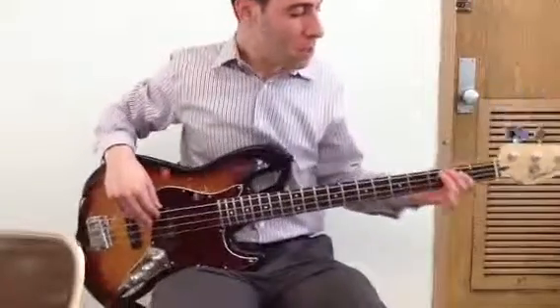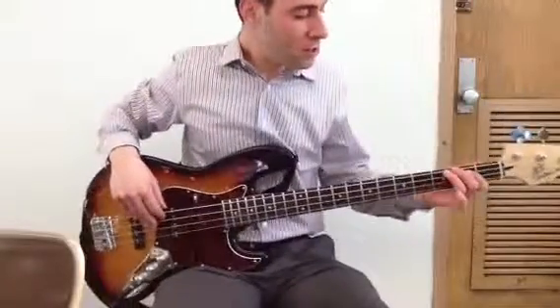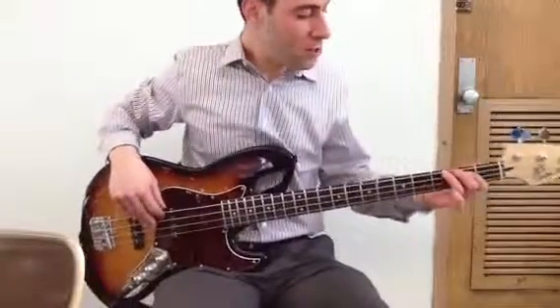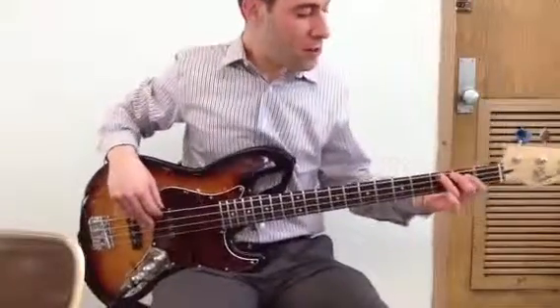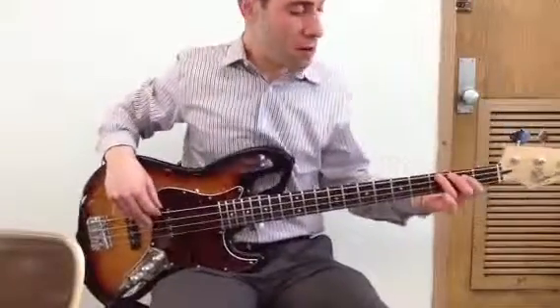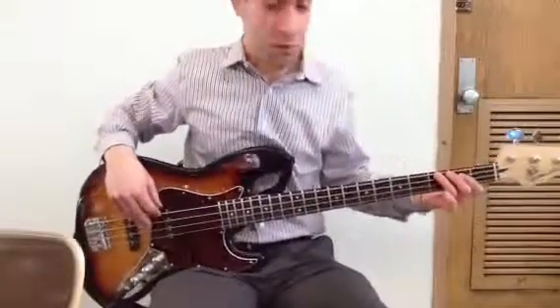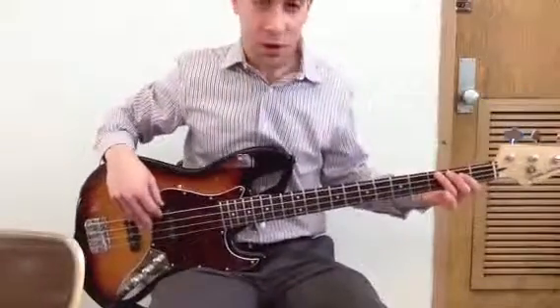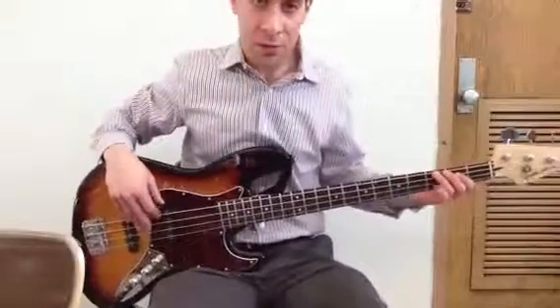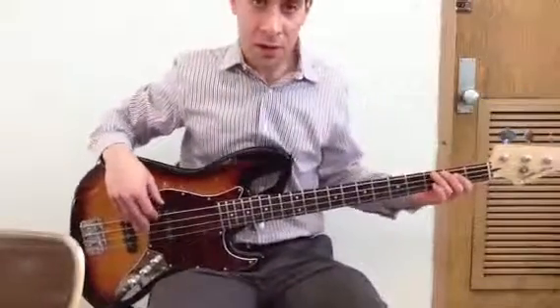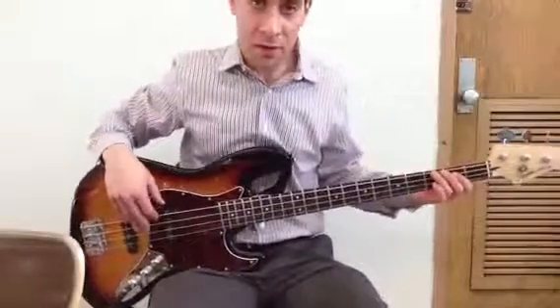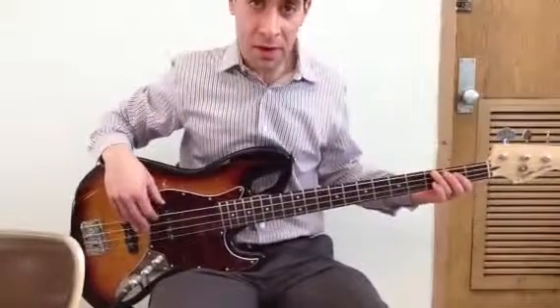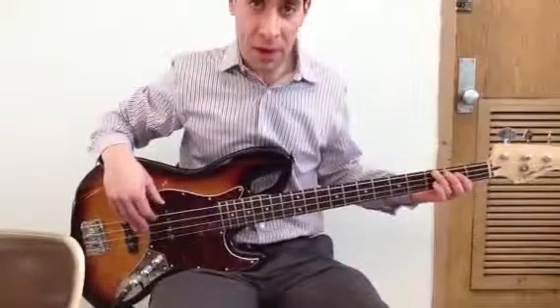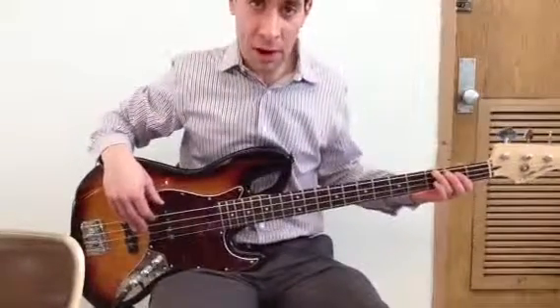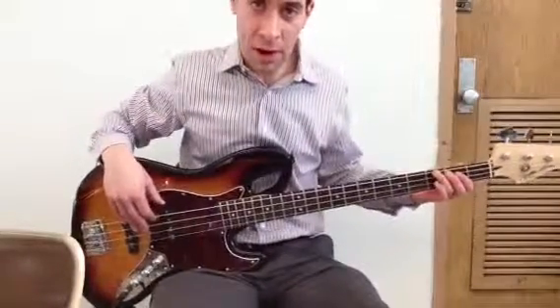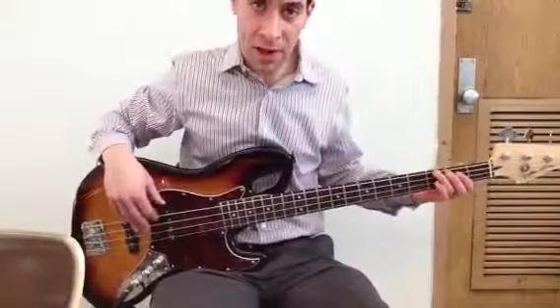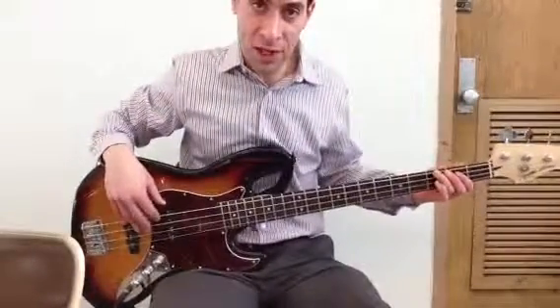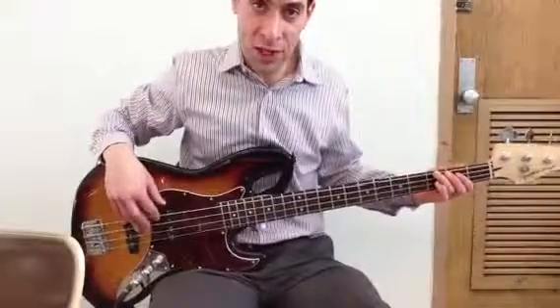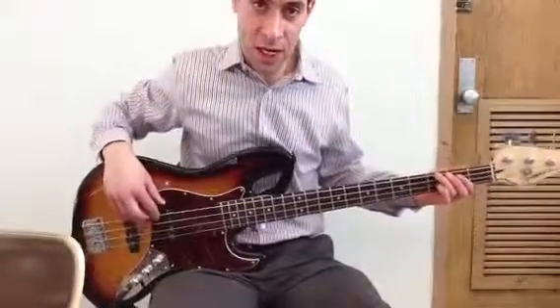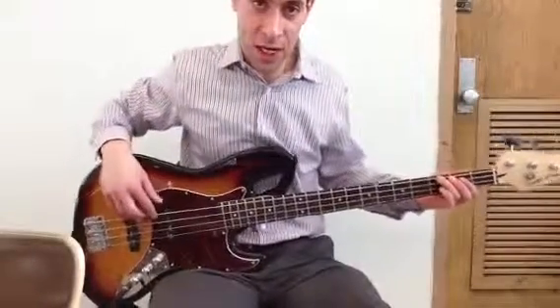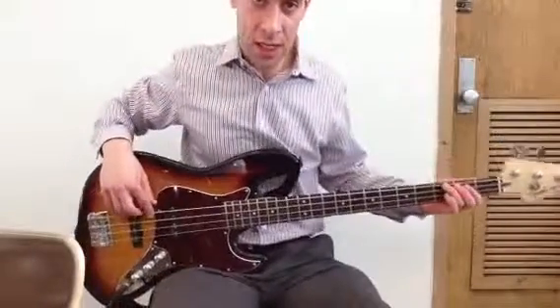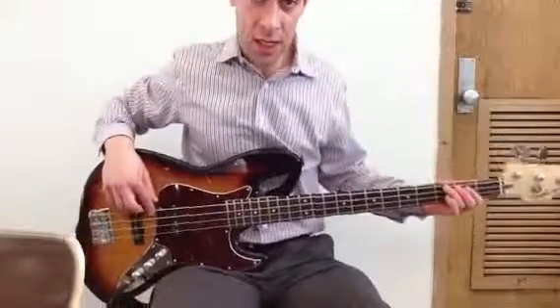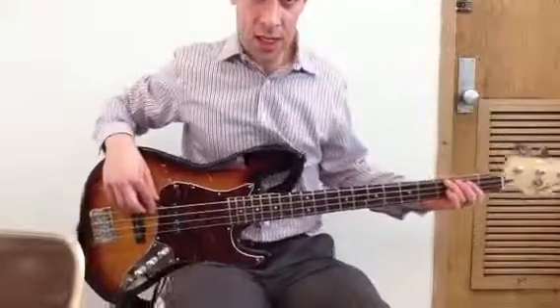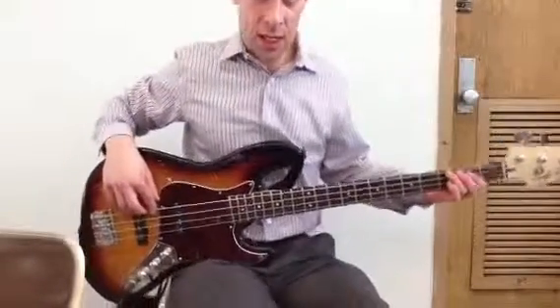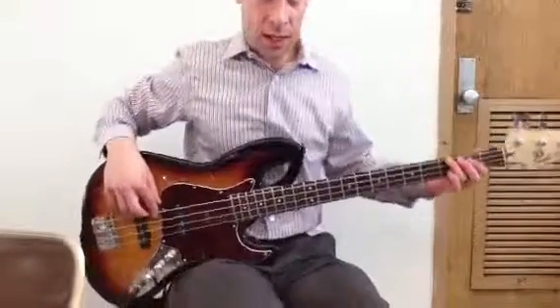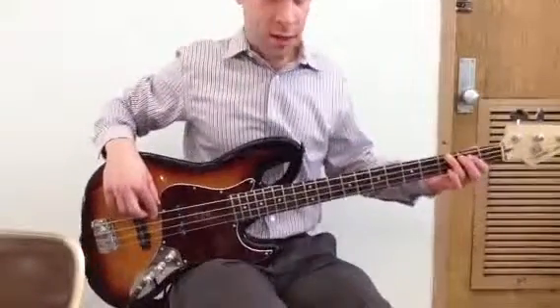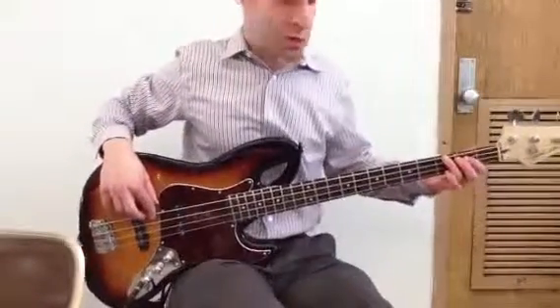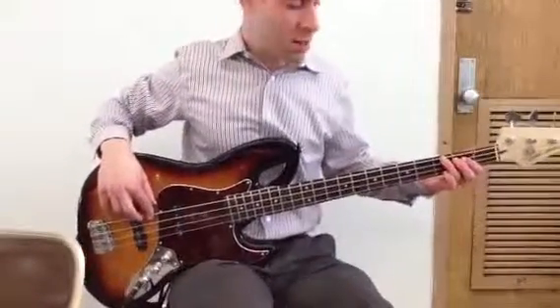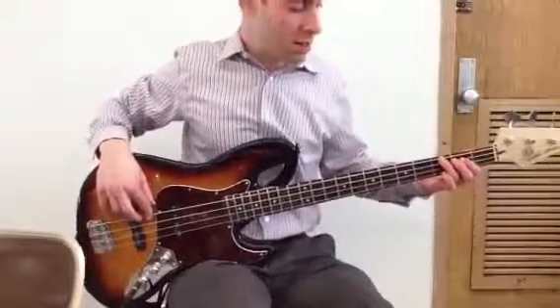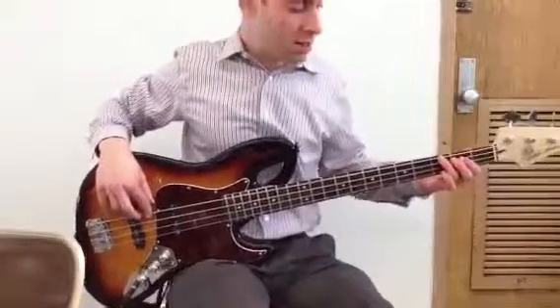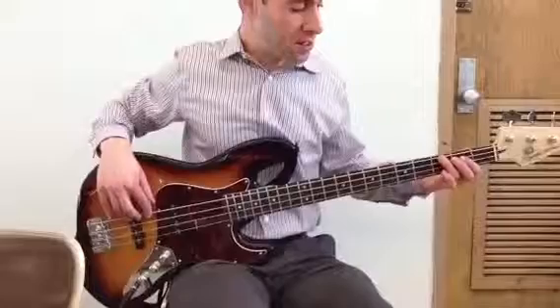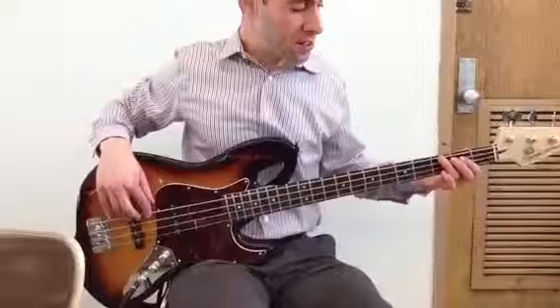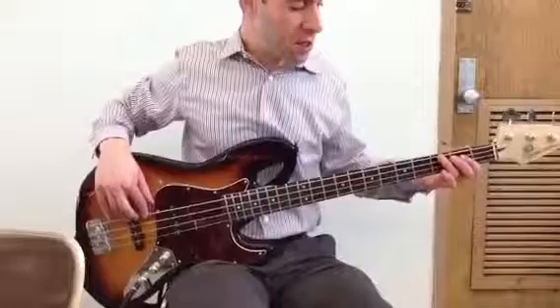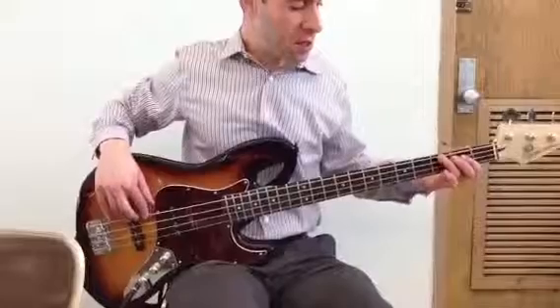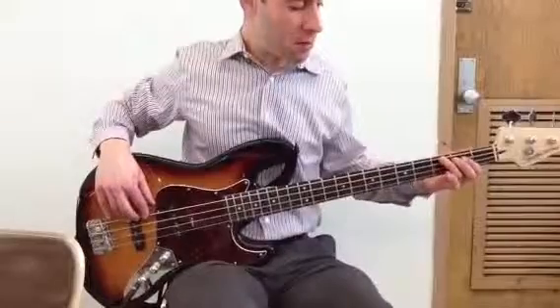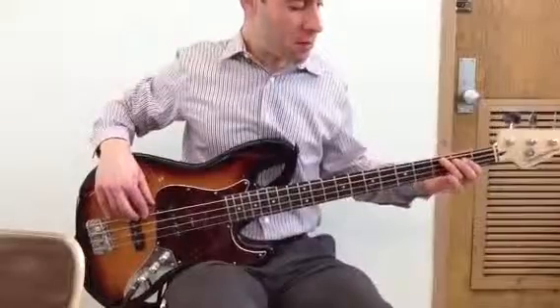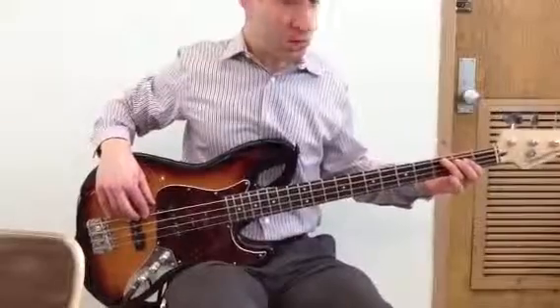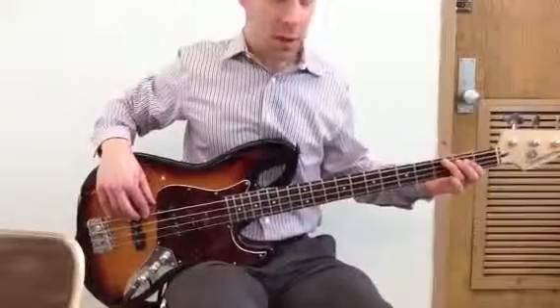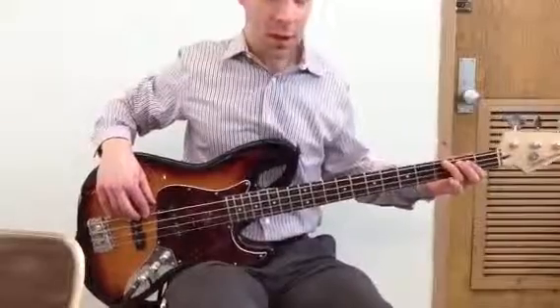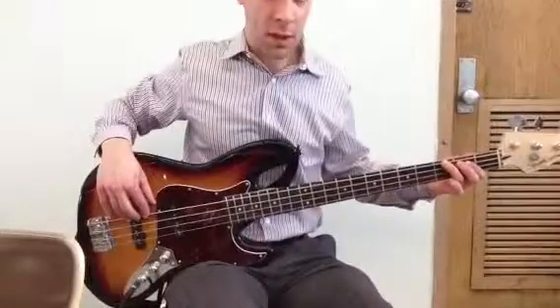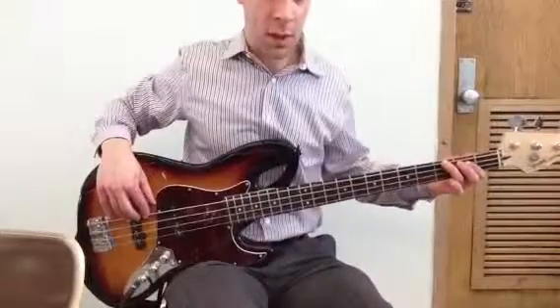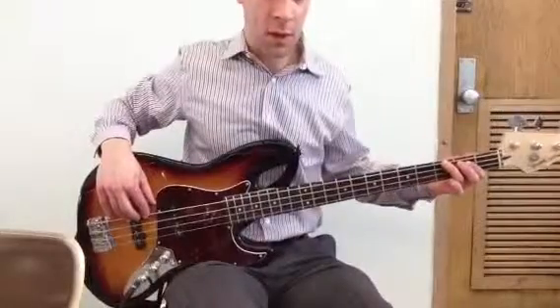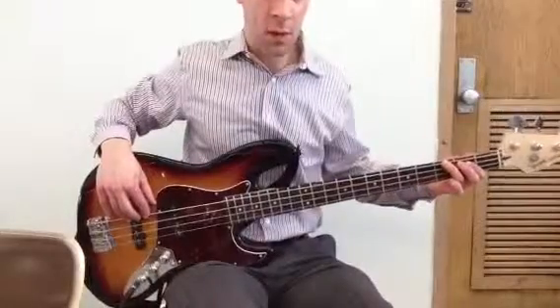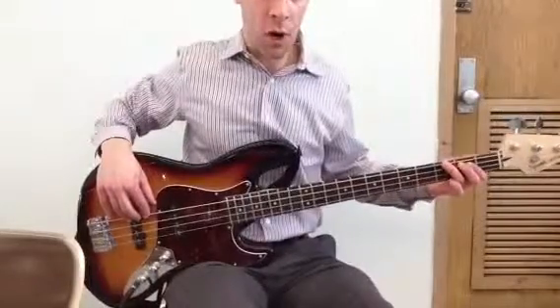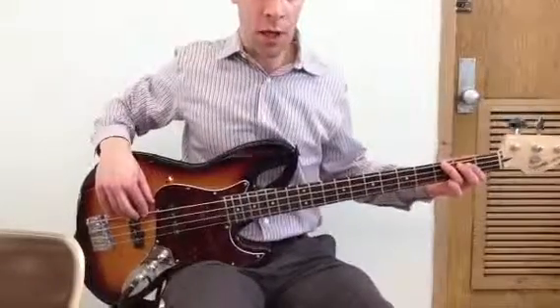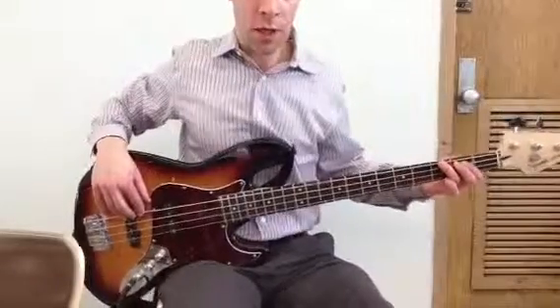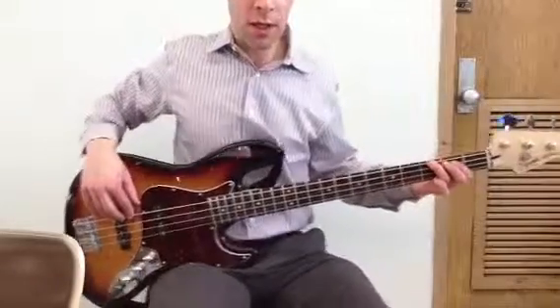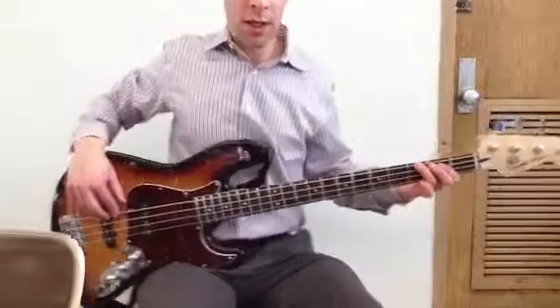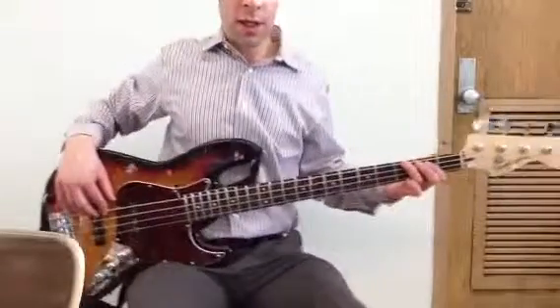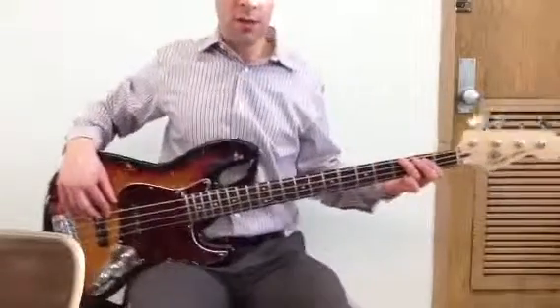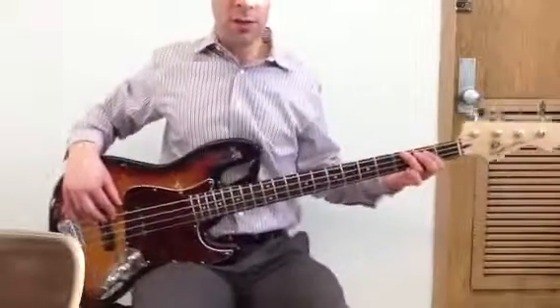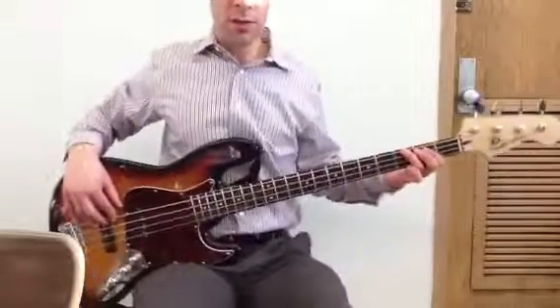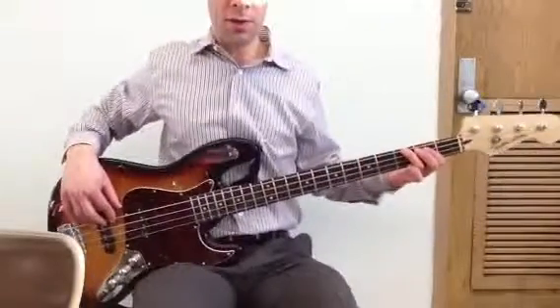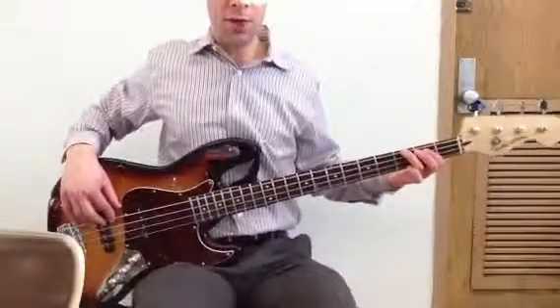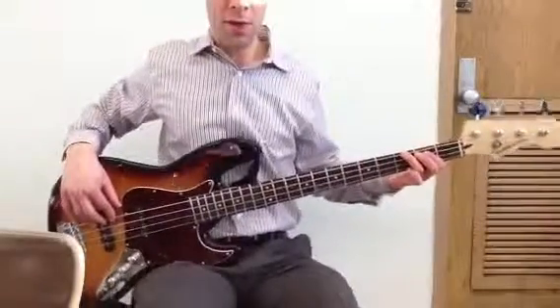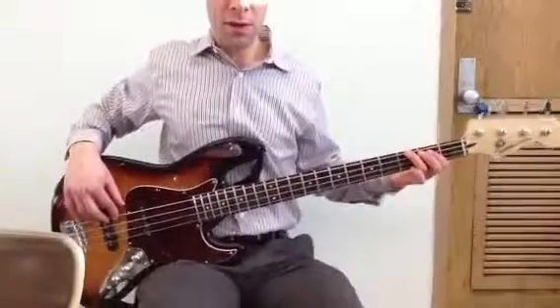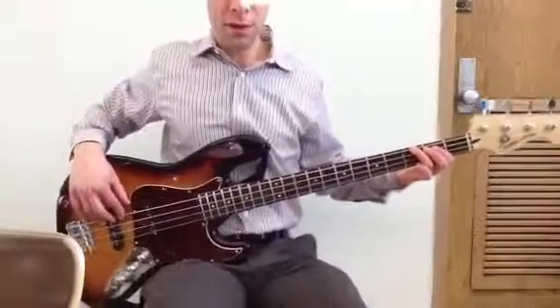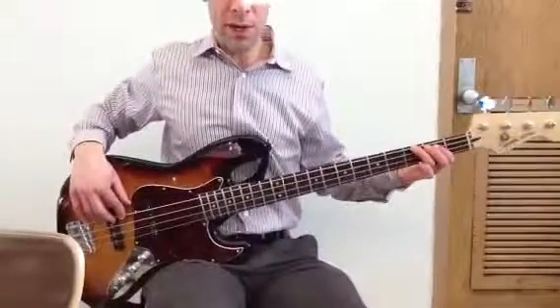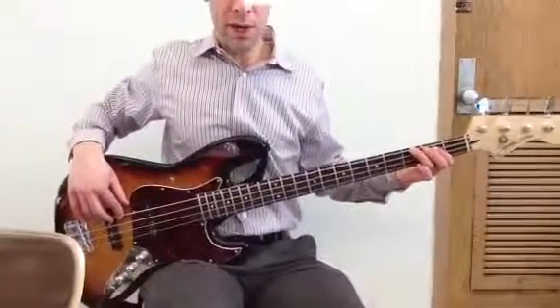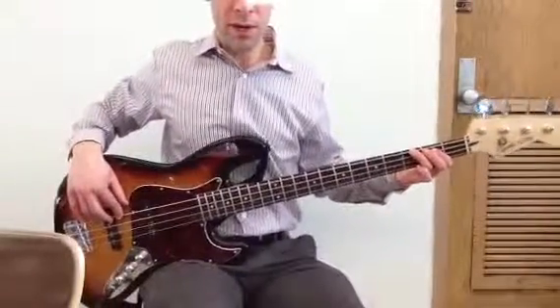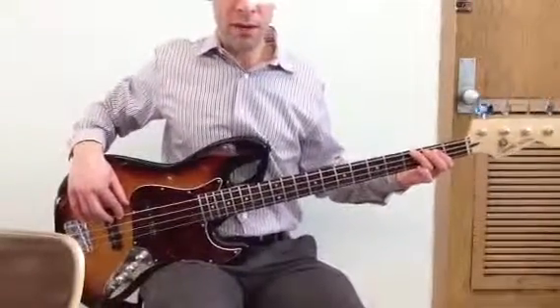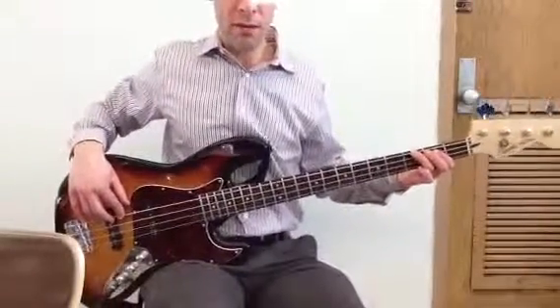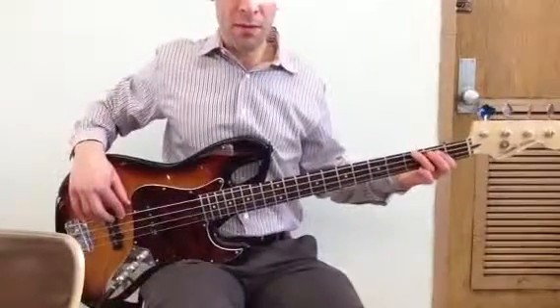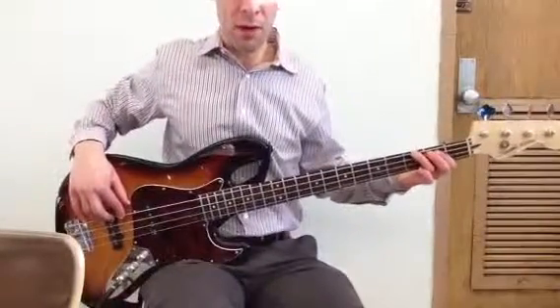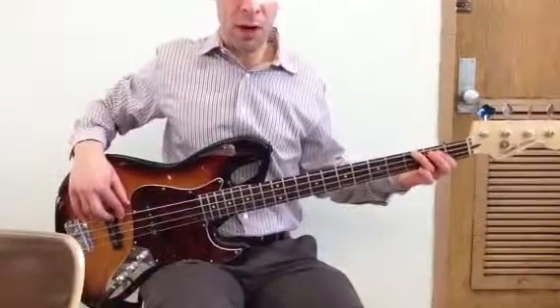Start off with your ring finger on the G, and this is the rhythm. One, two, three, four.